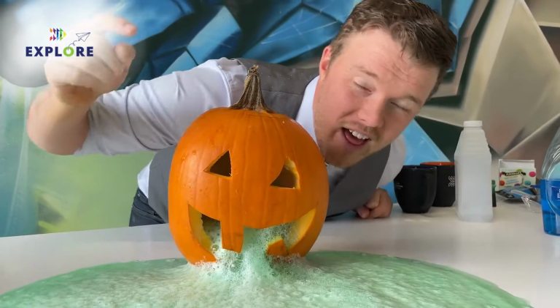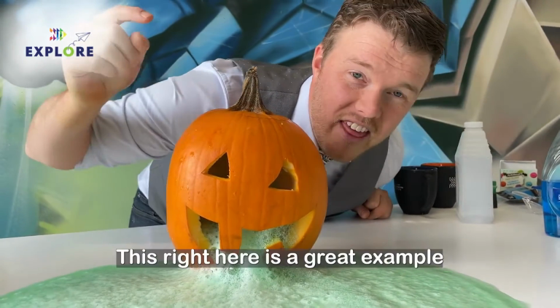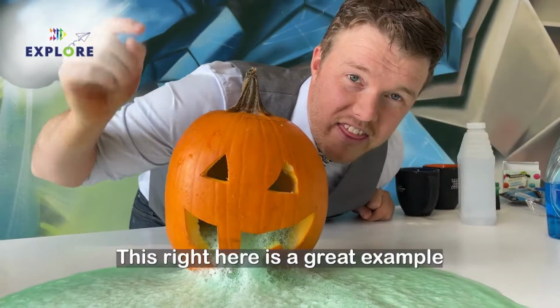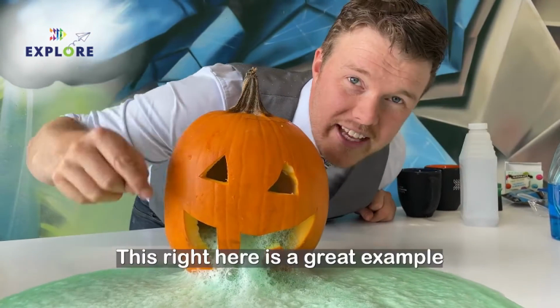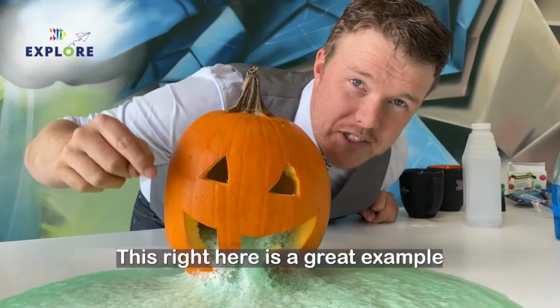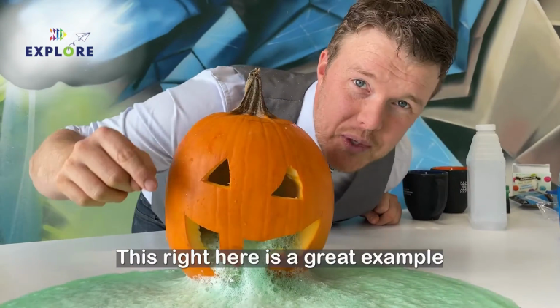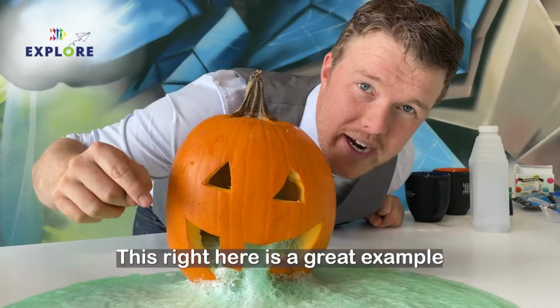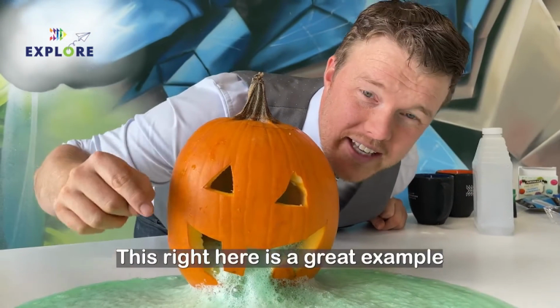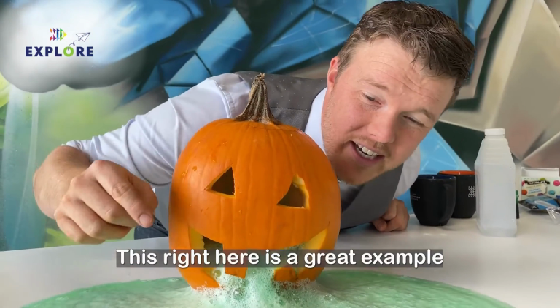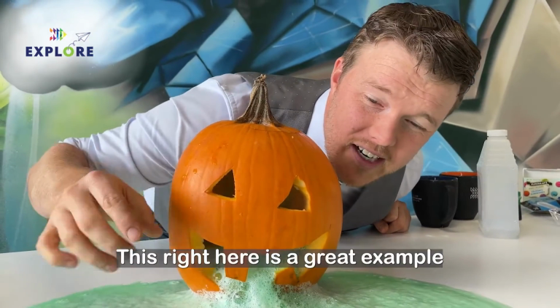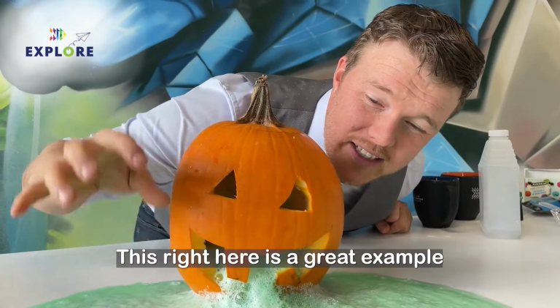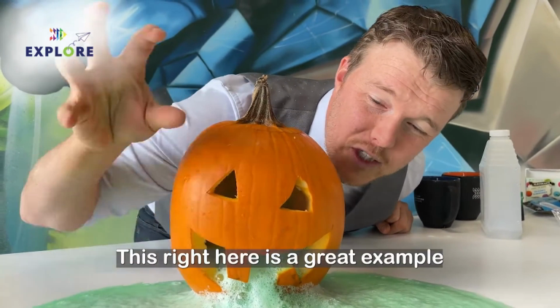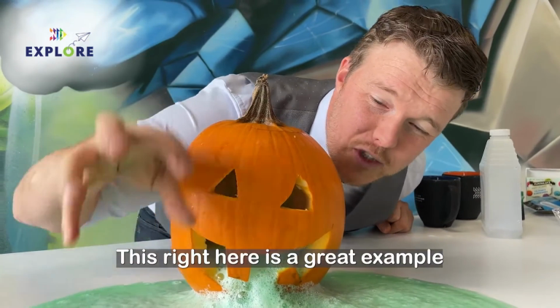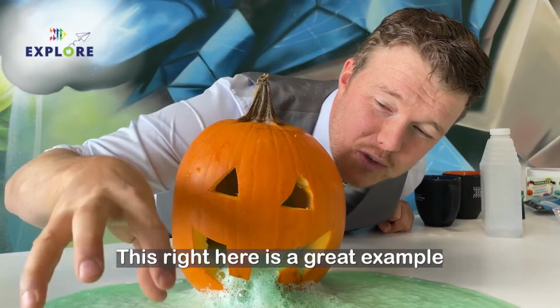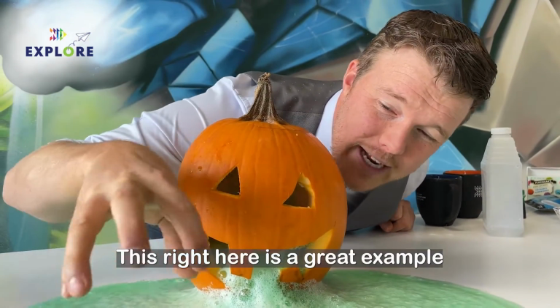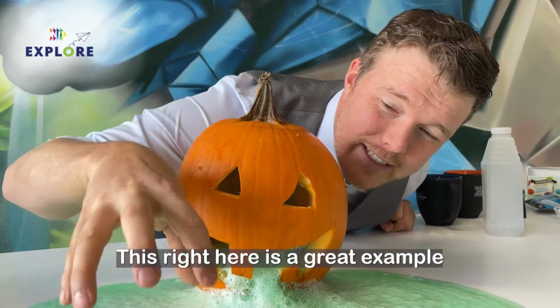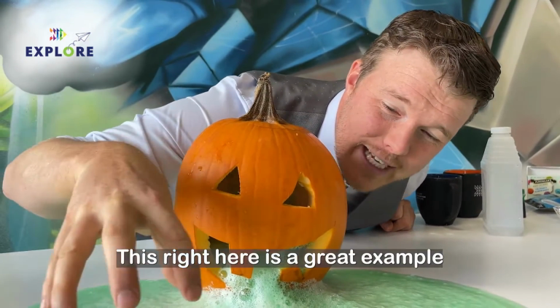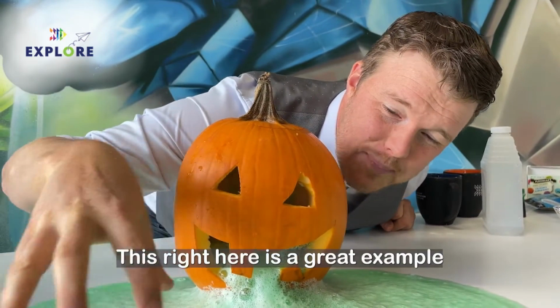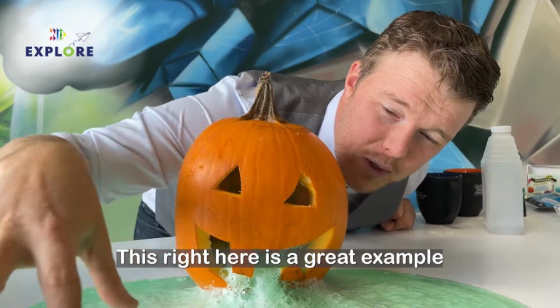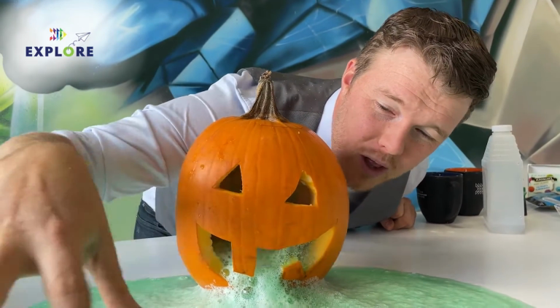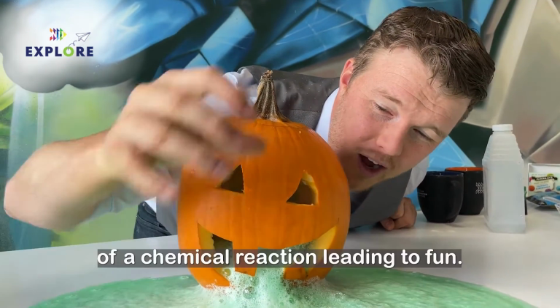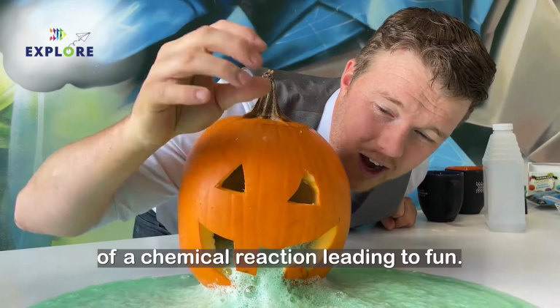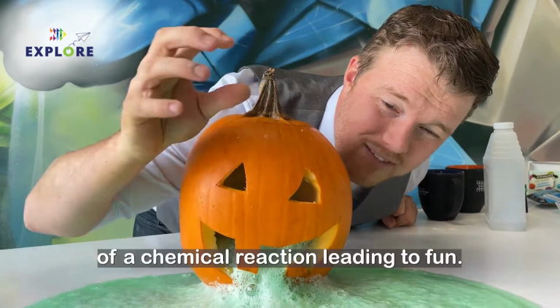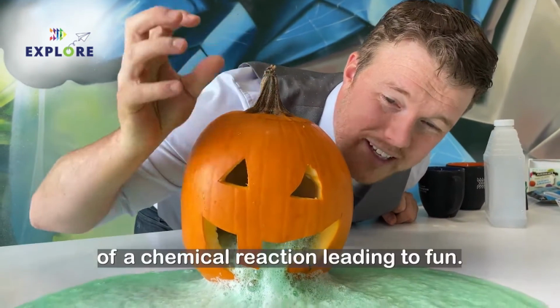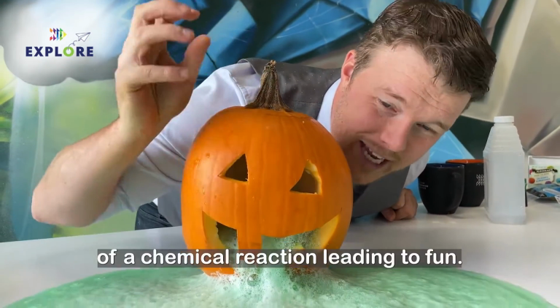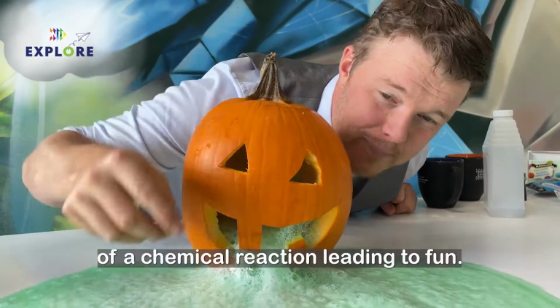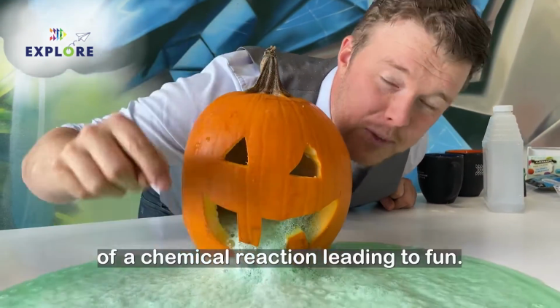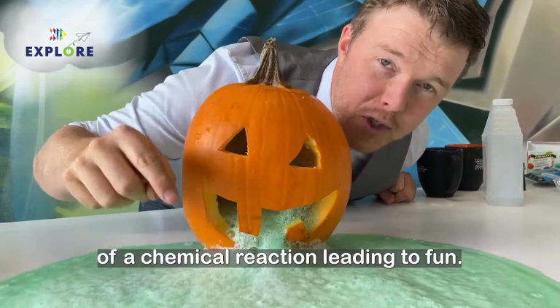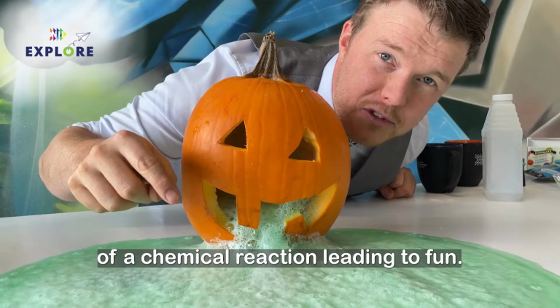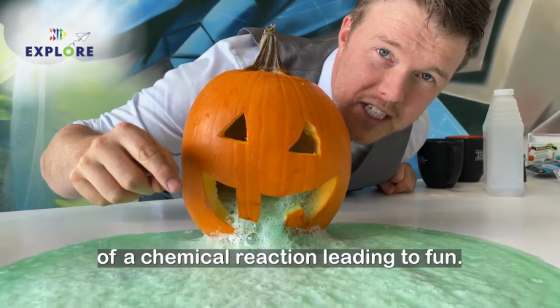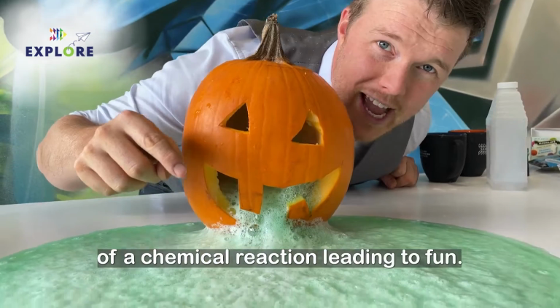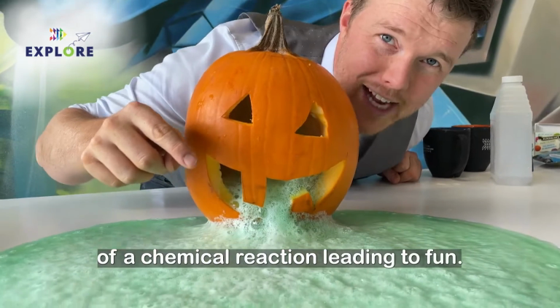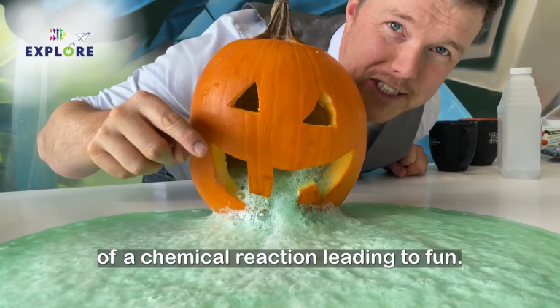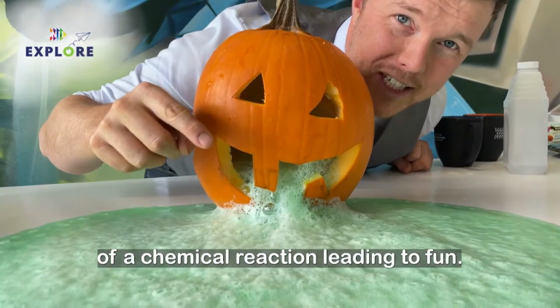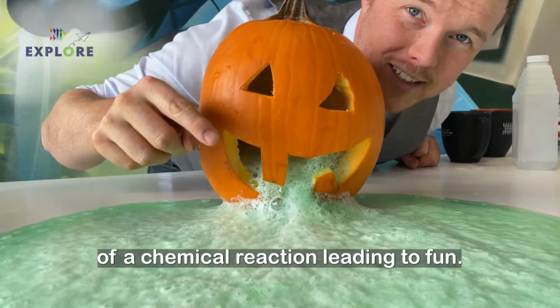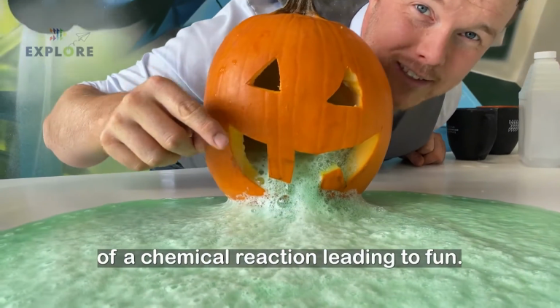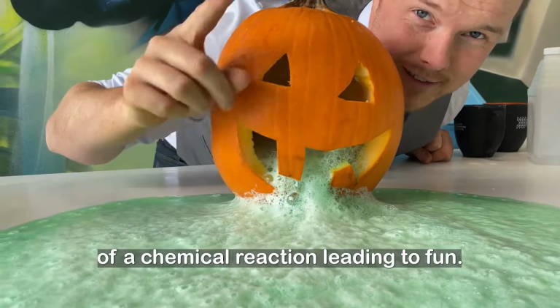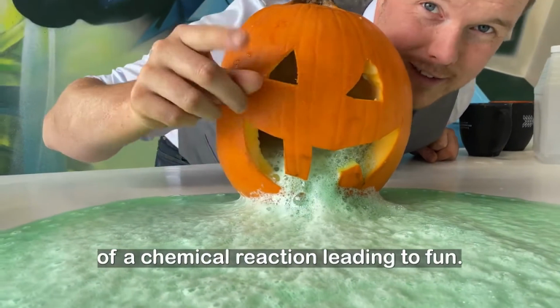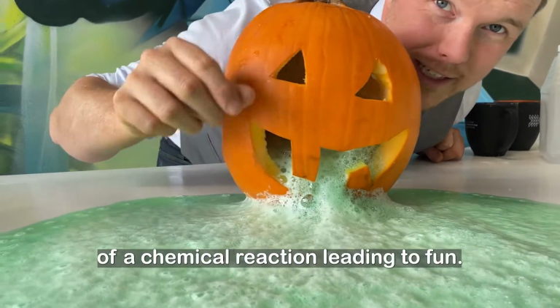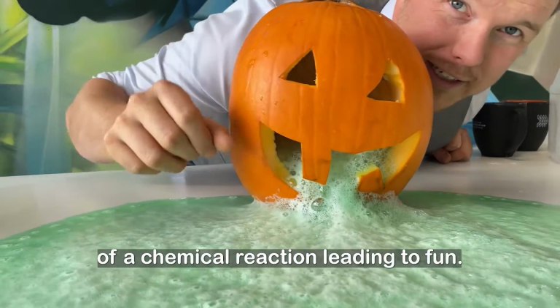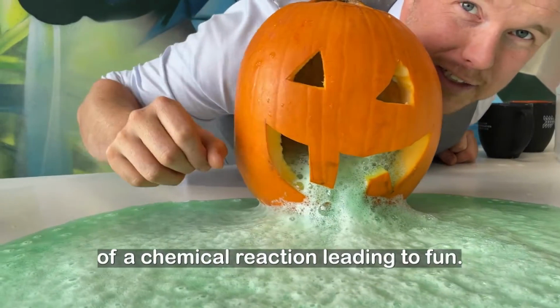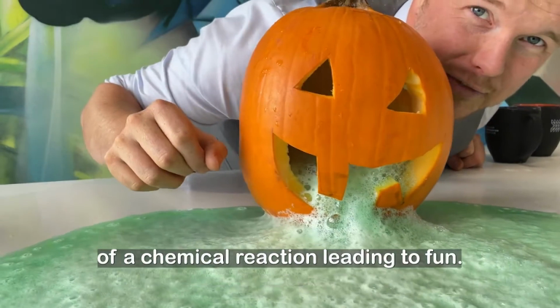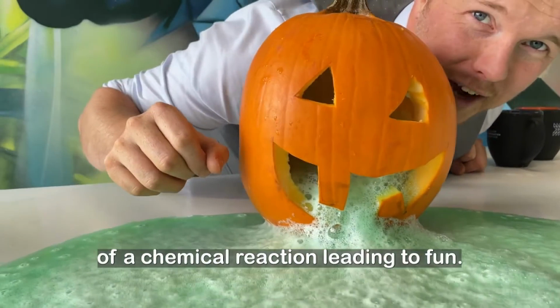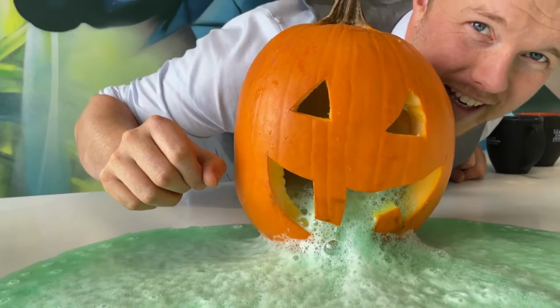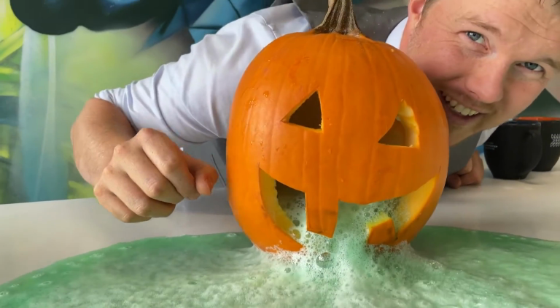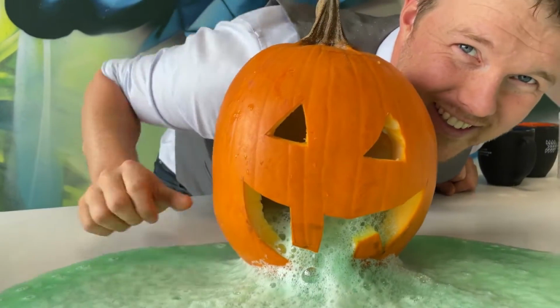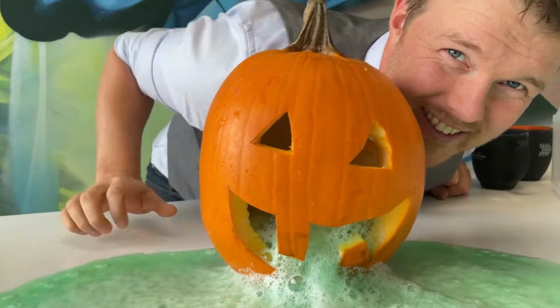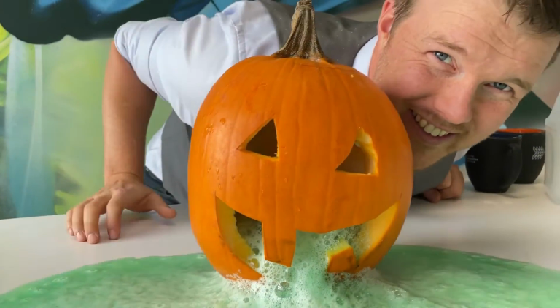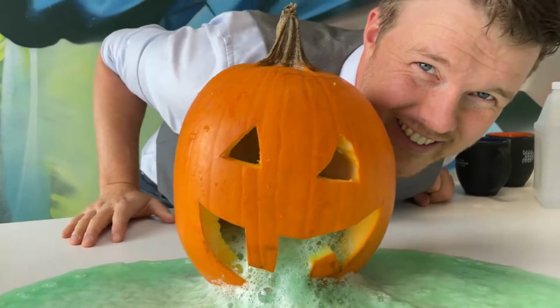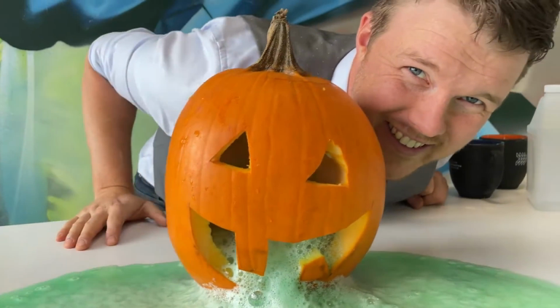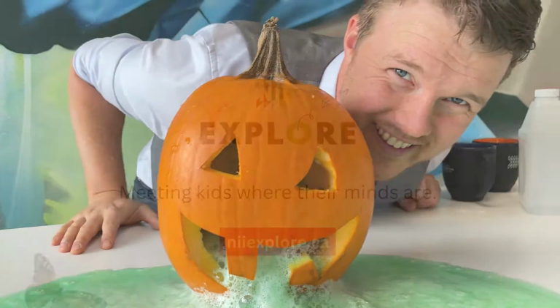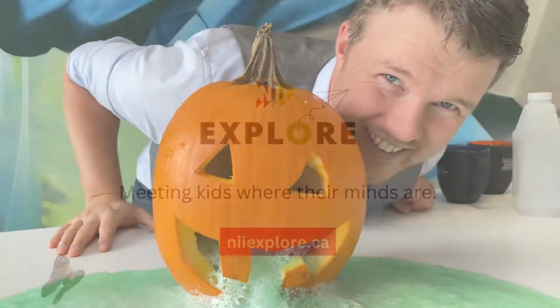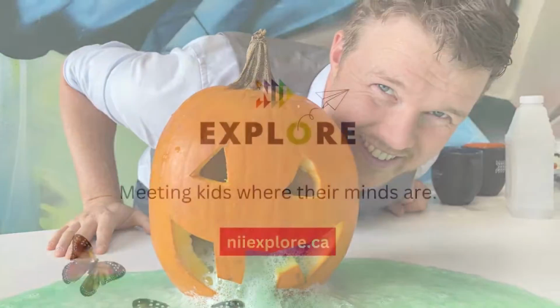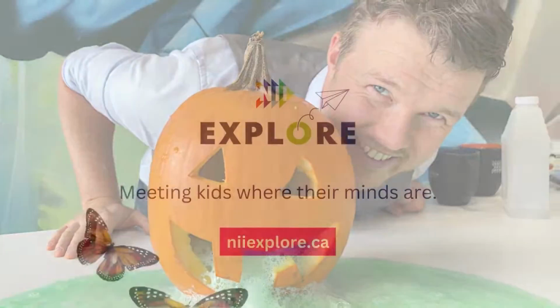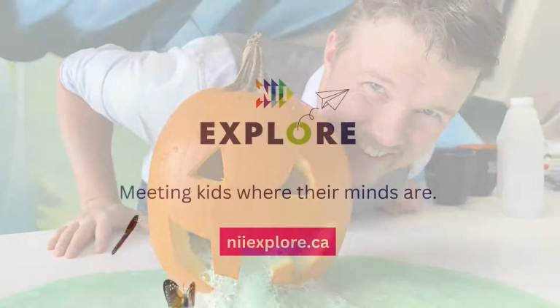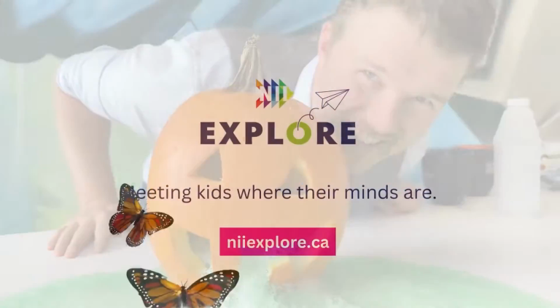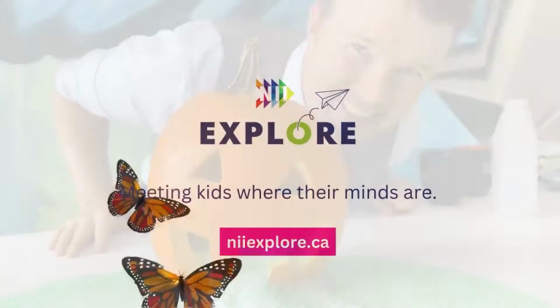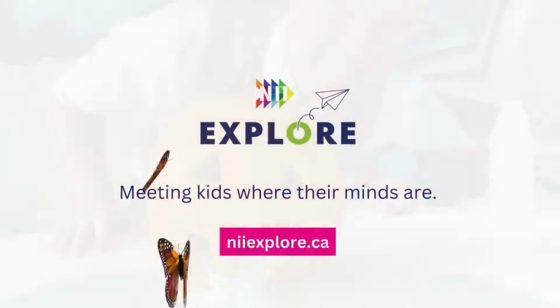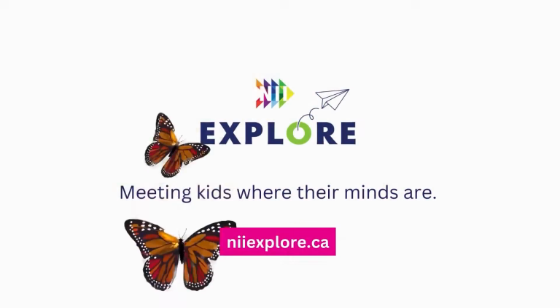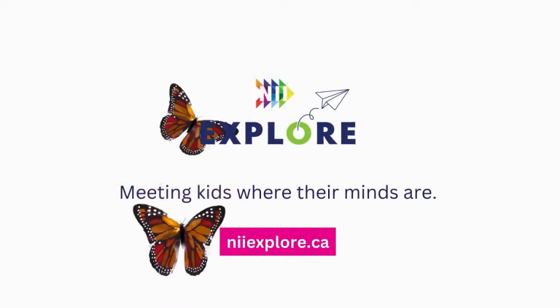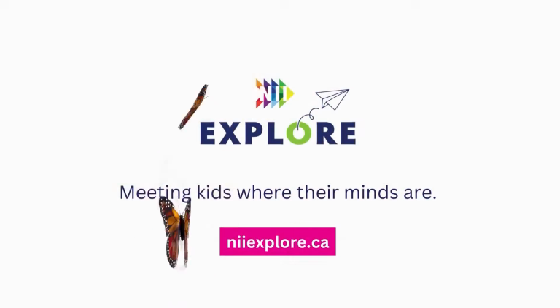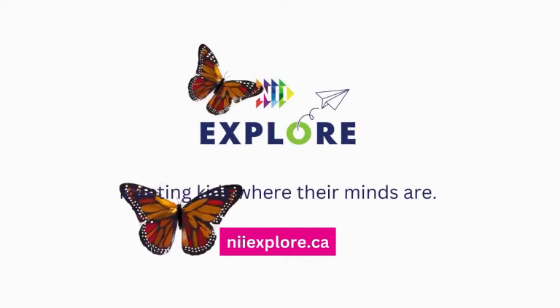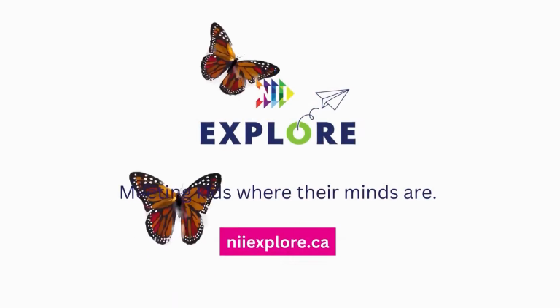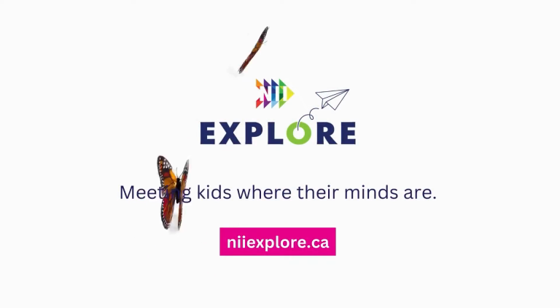This right here is a great example of a chemical reaction leading to fun.